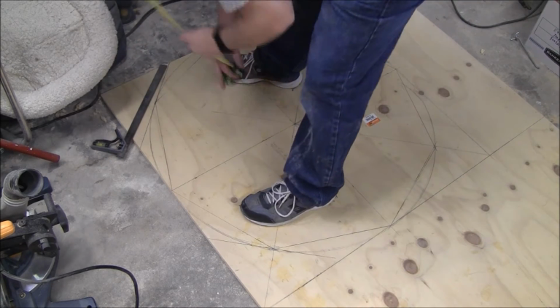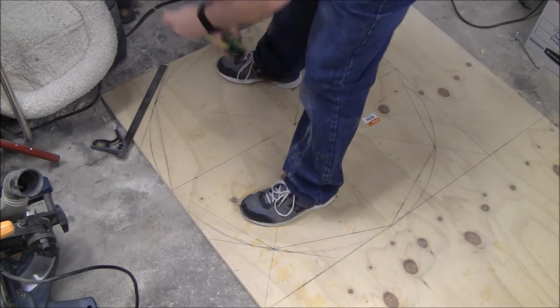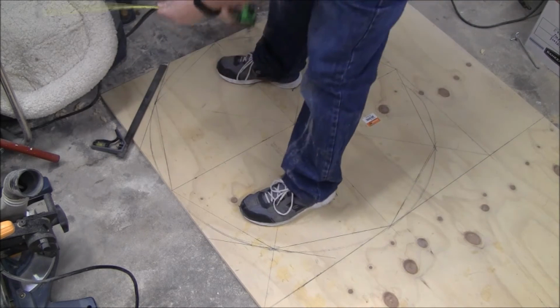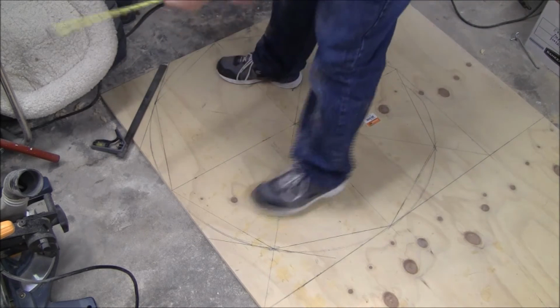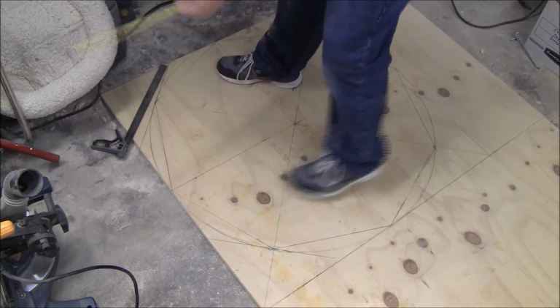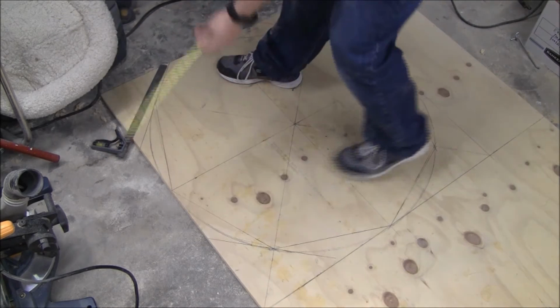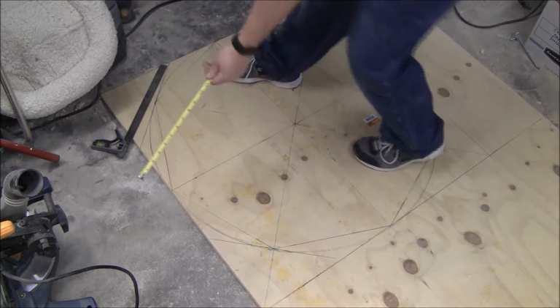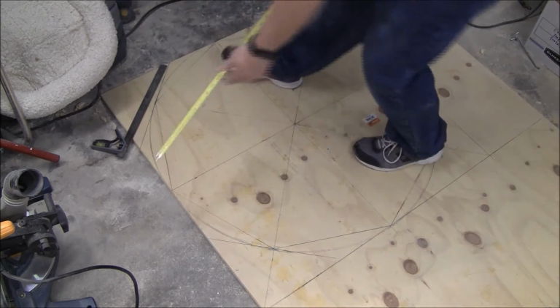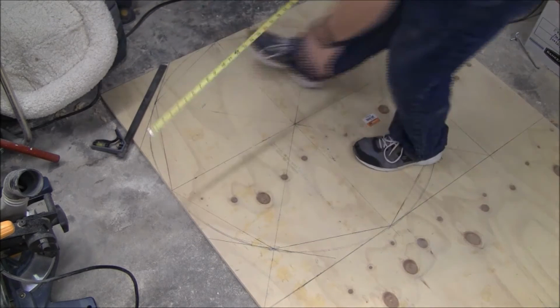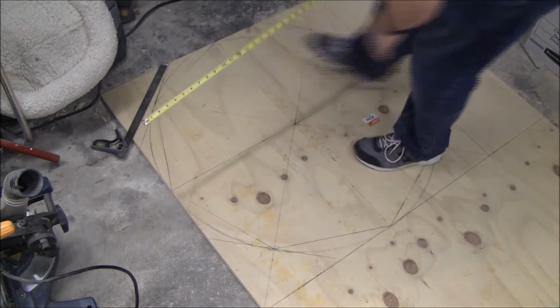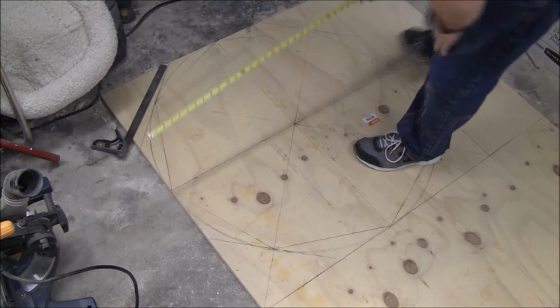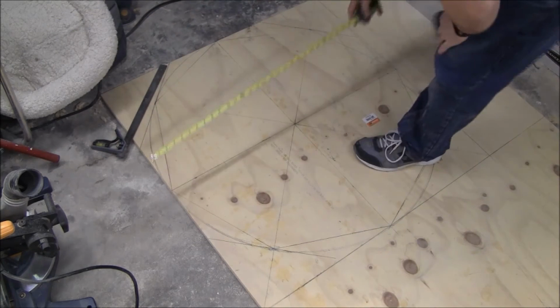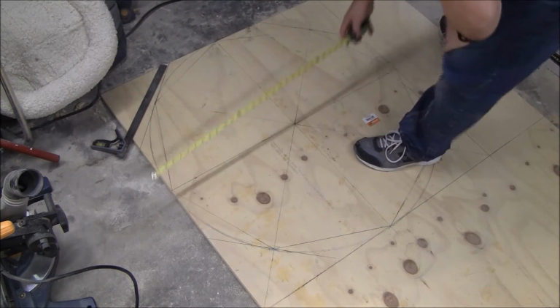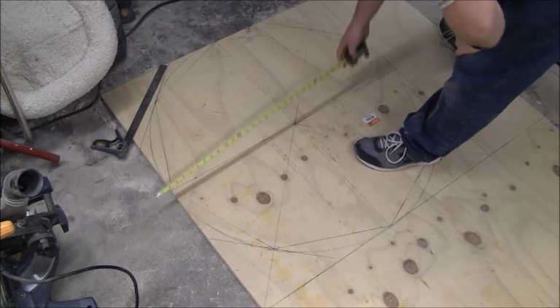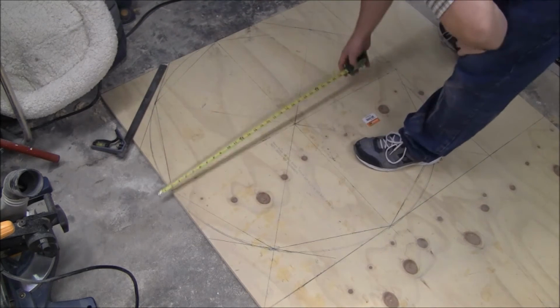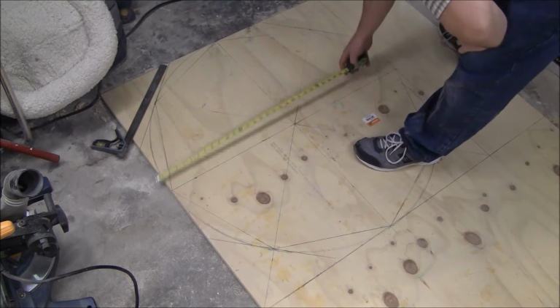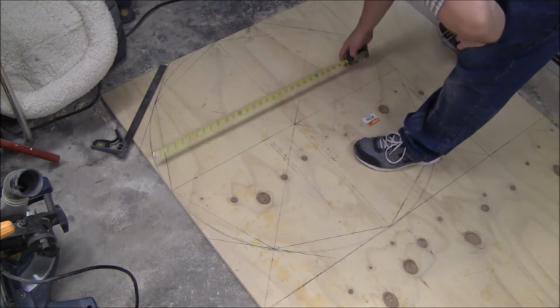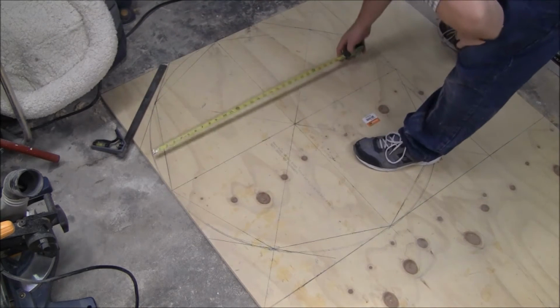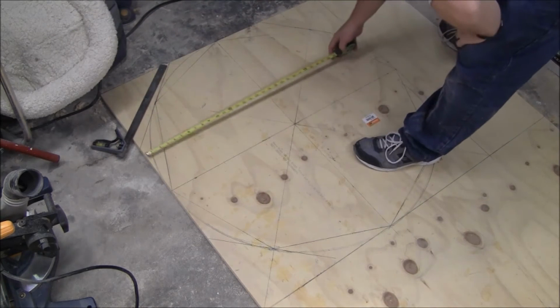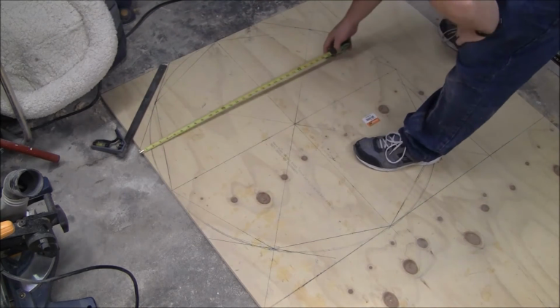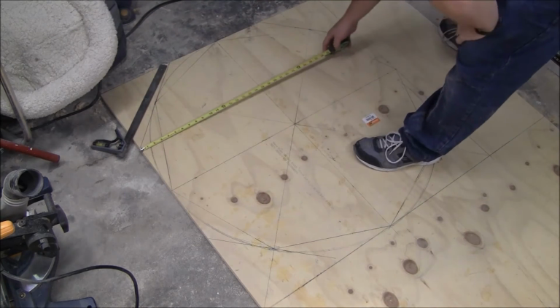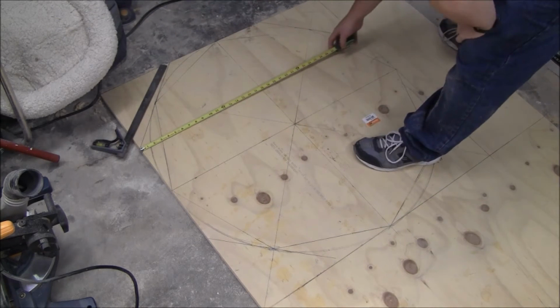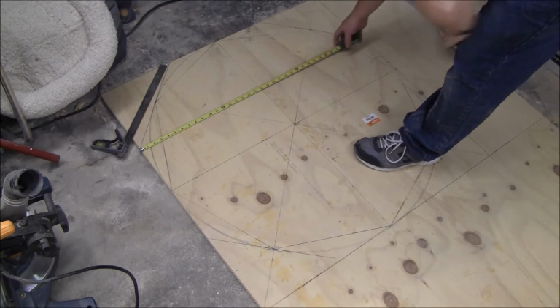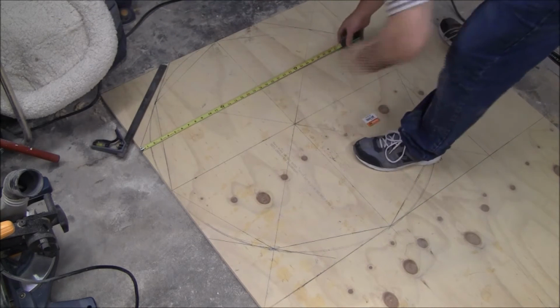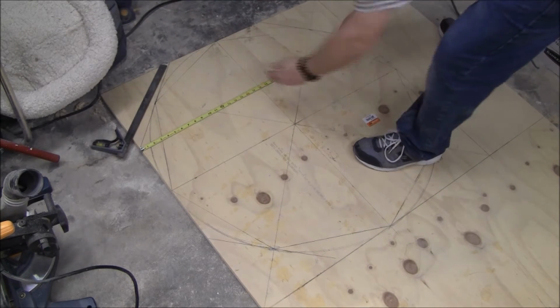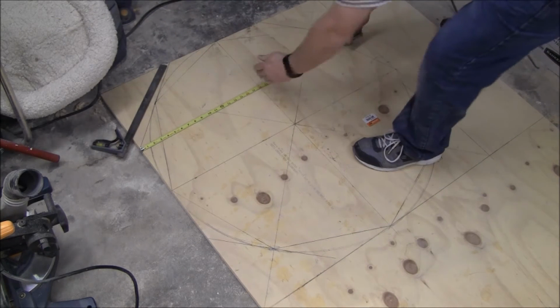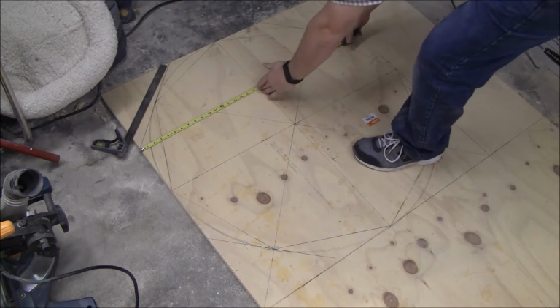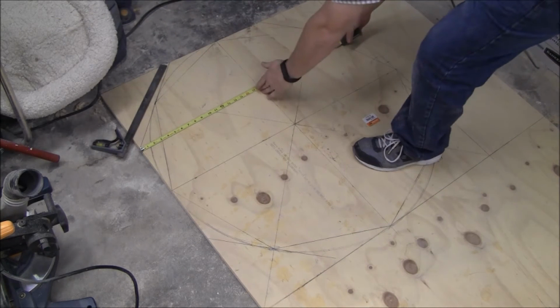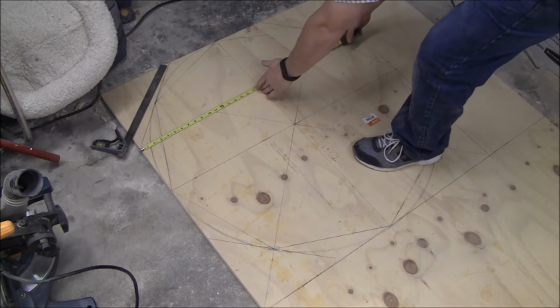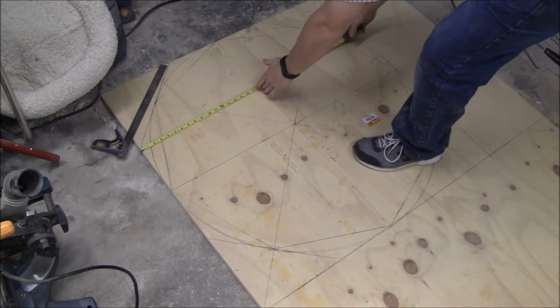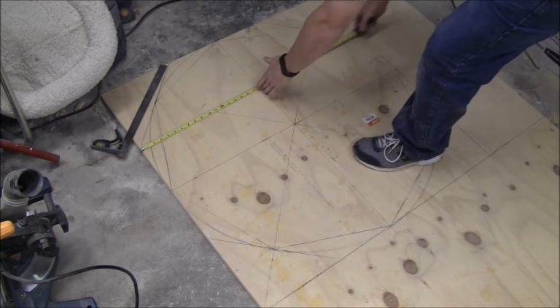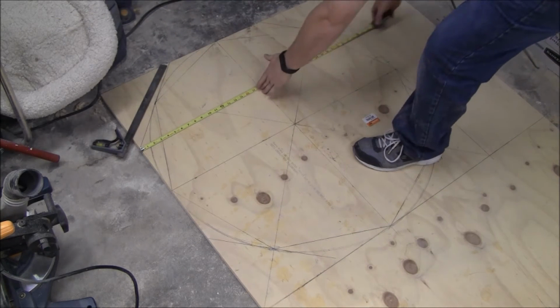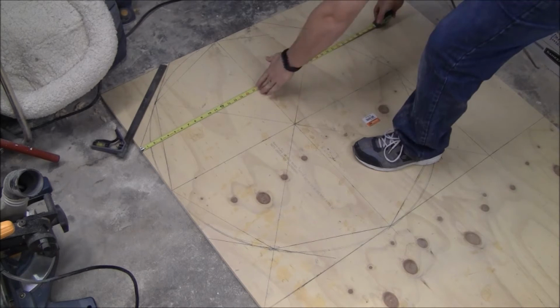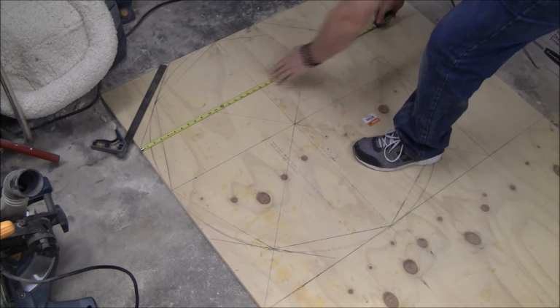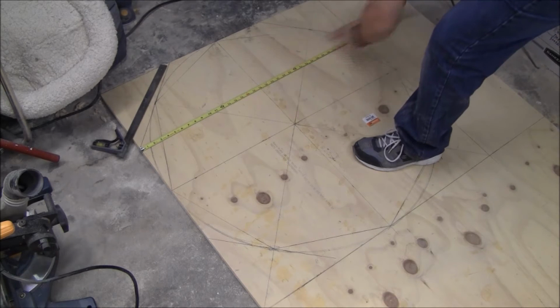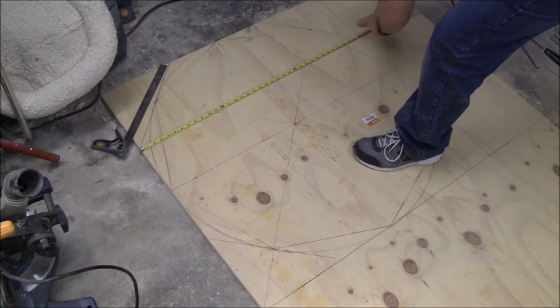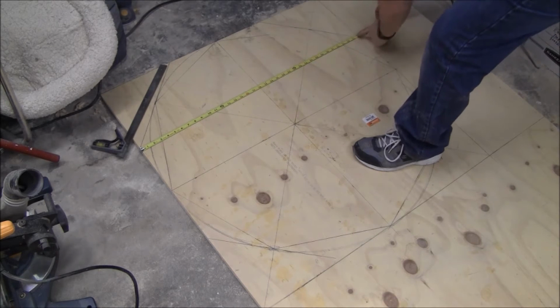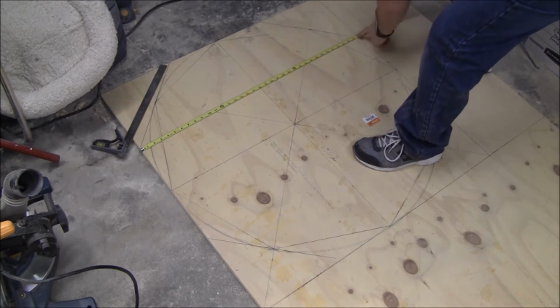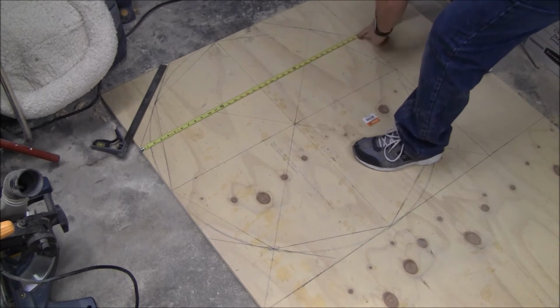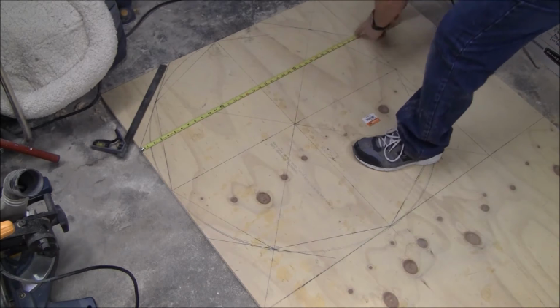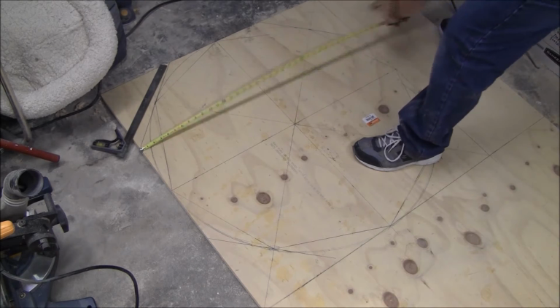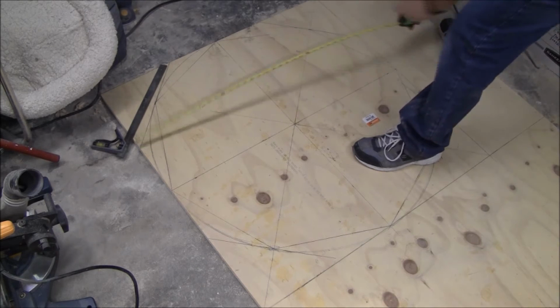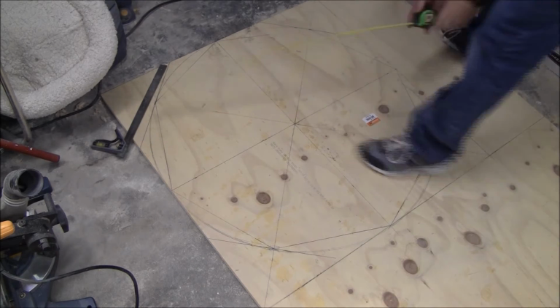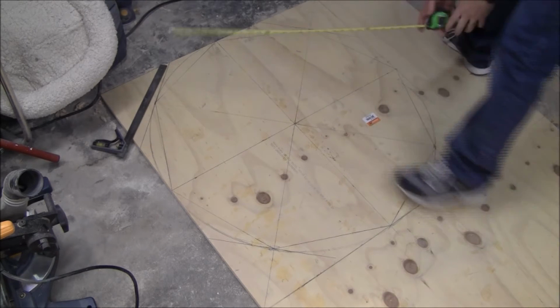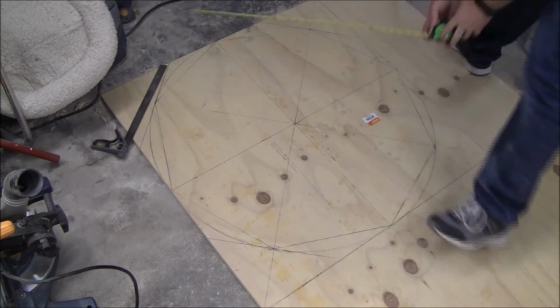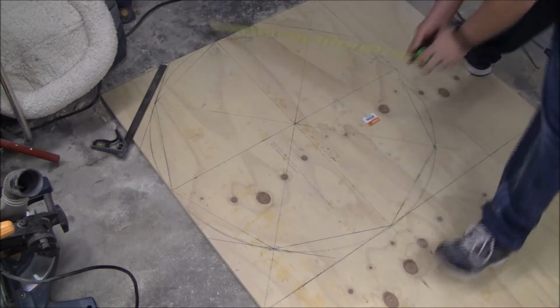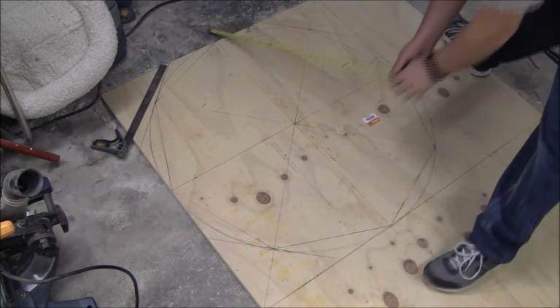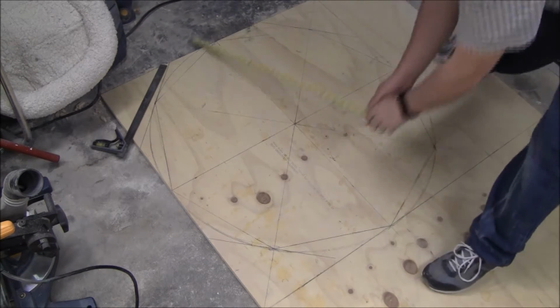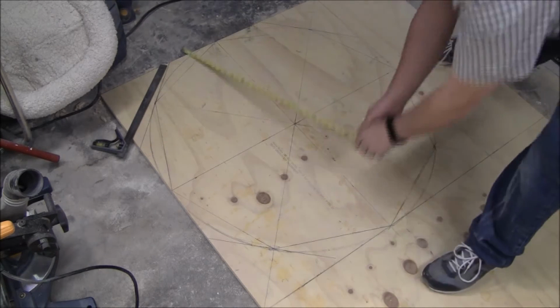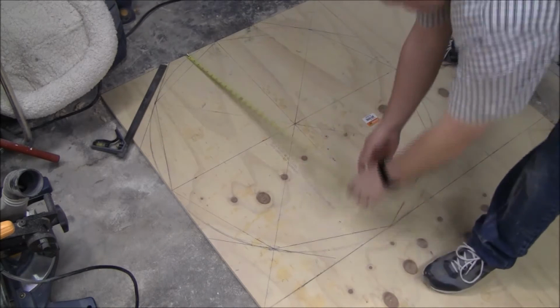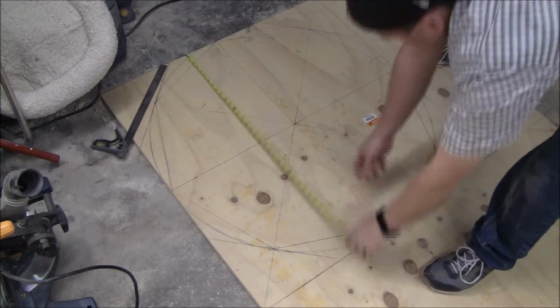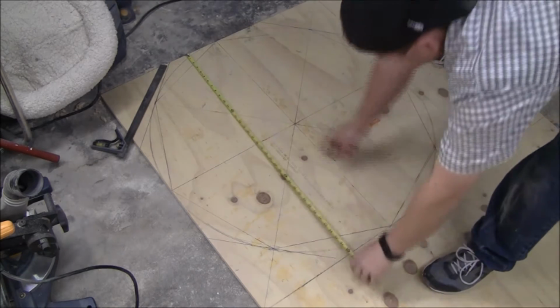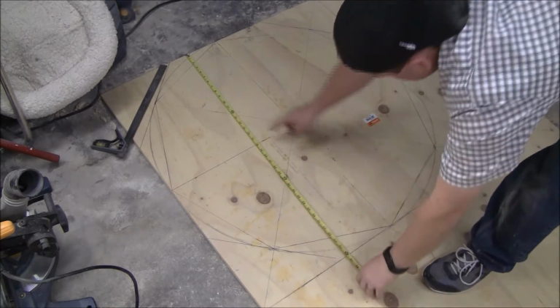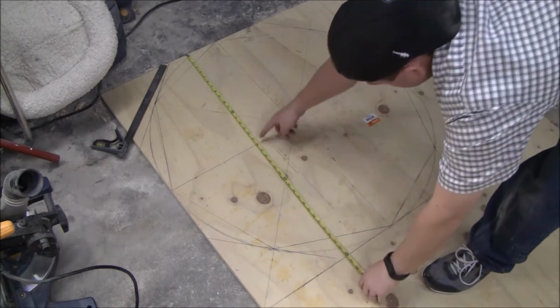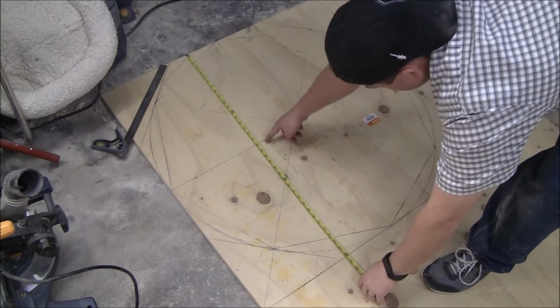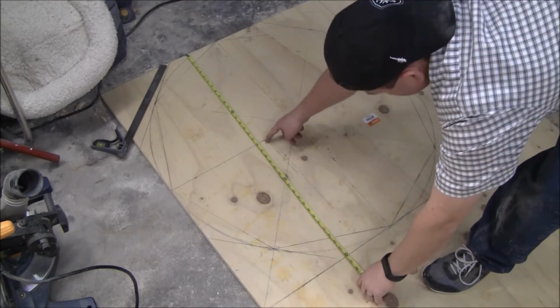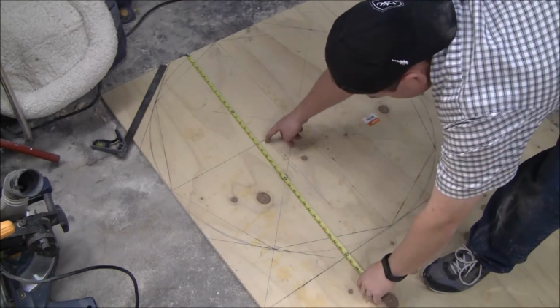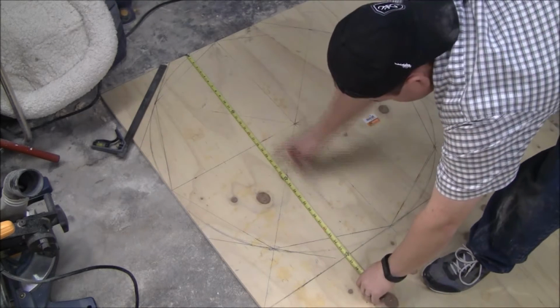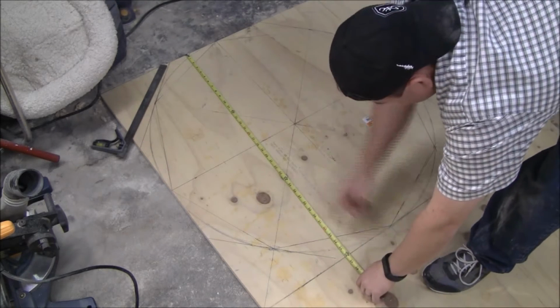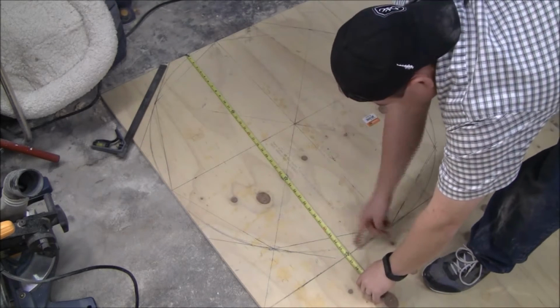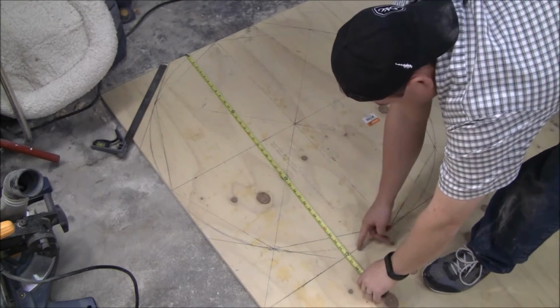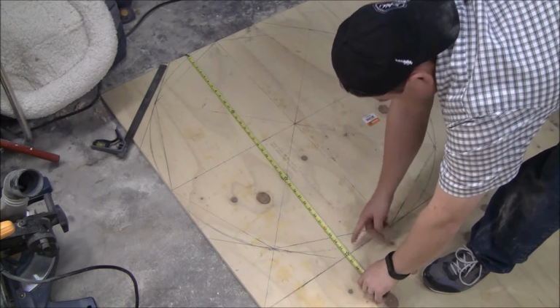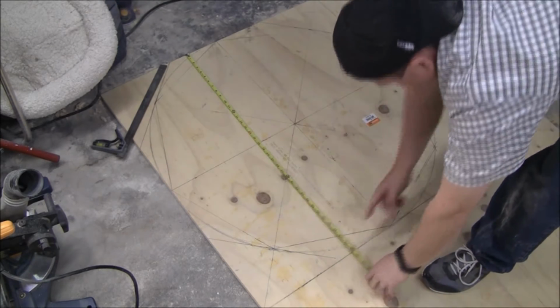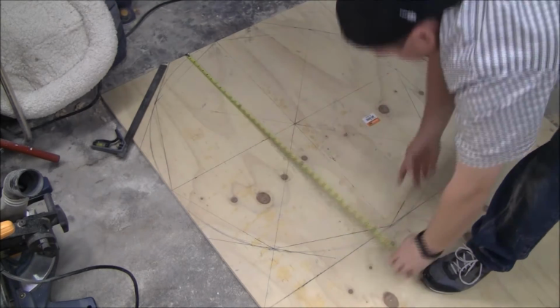And, of course, besides that, you need to know there's 18 inches and then three feet. 18 inches, three feet.